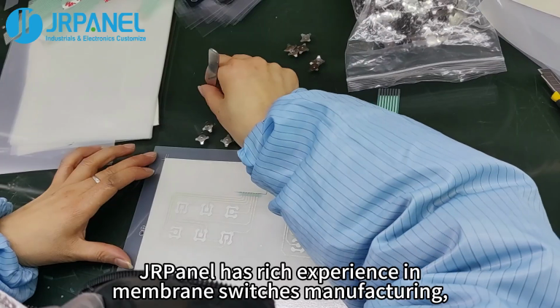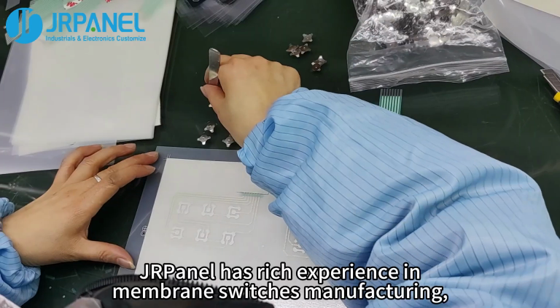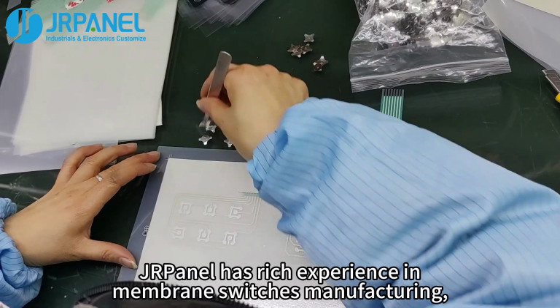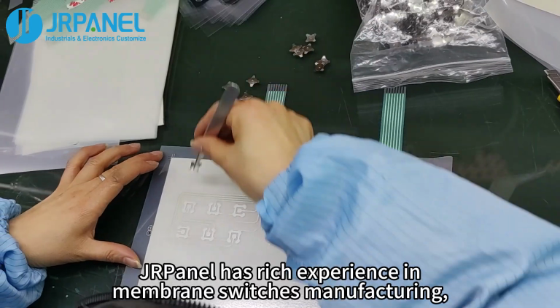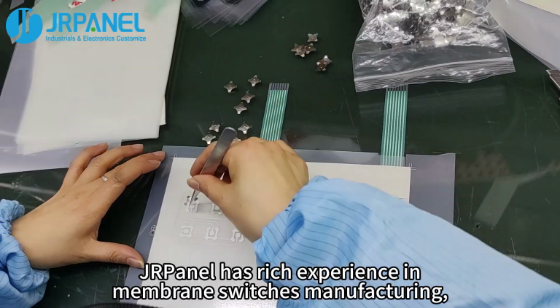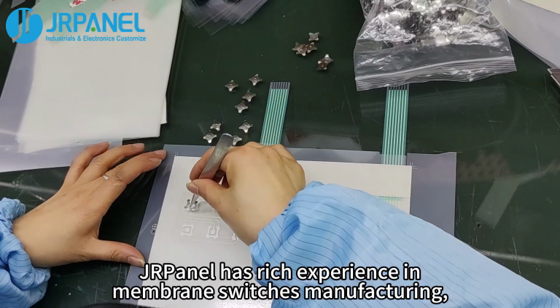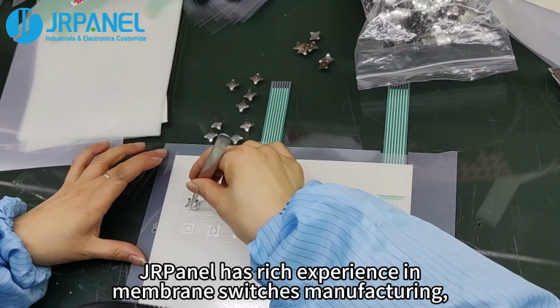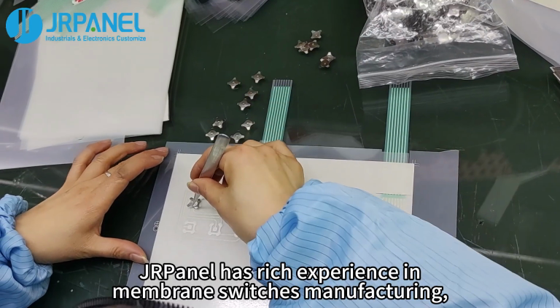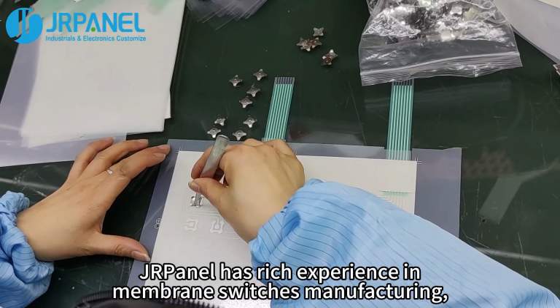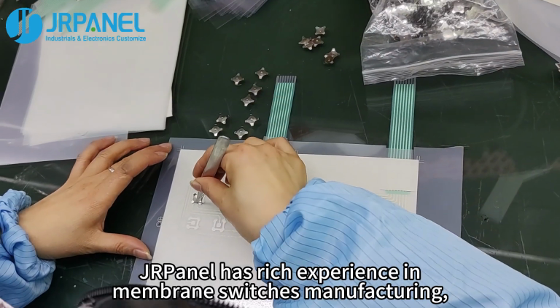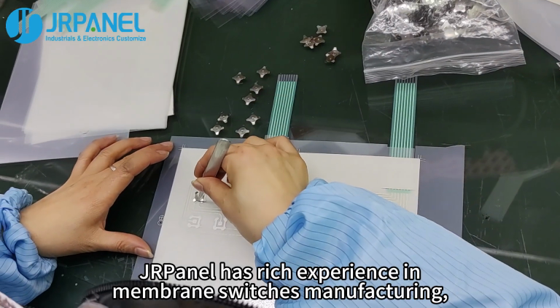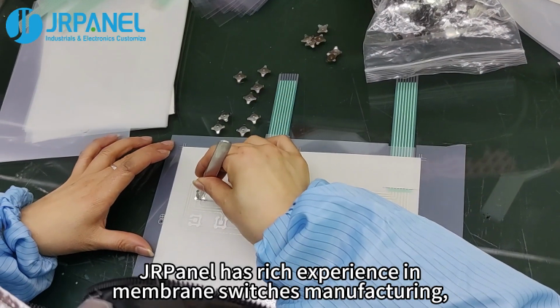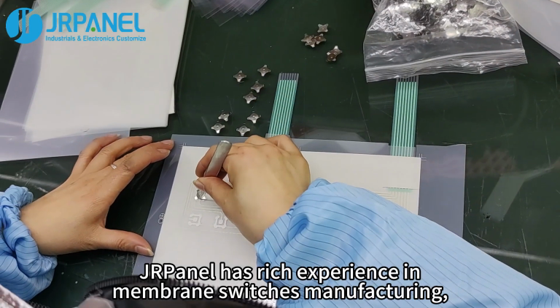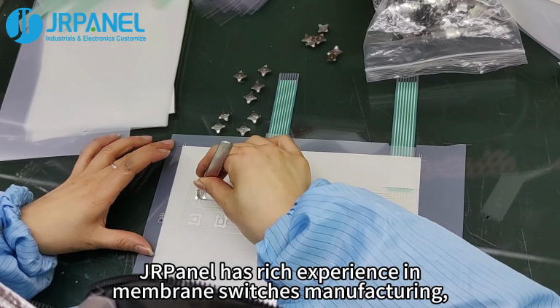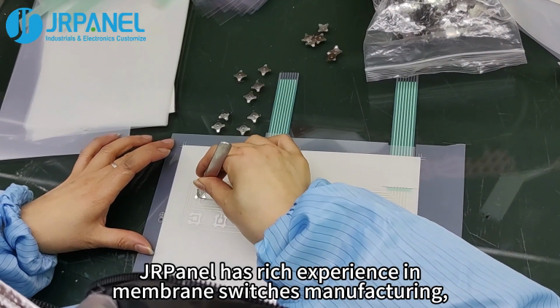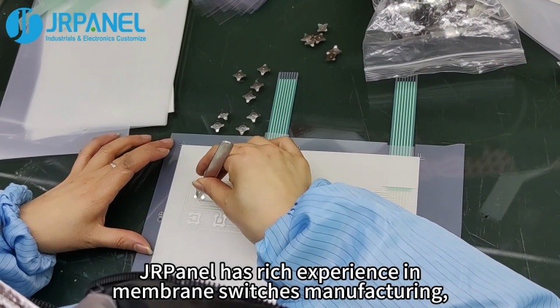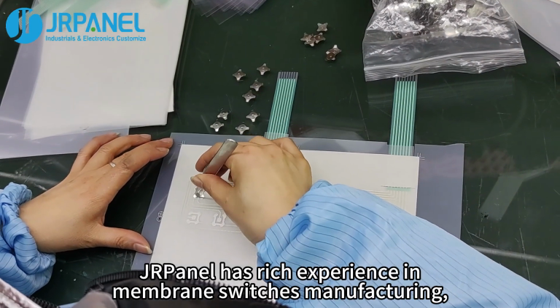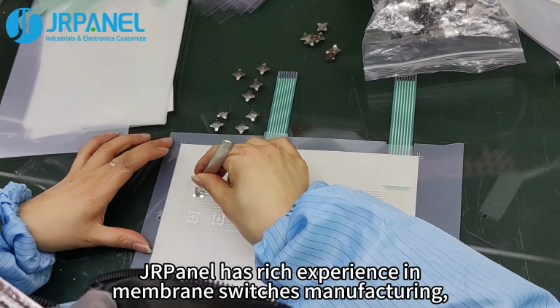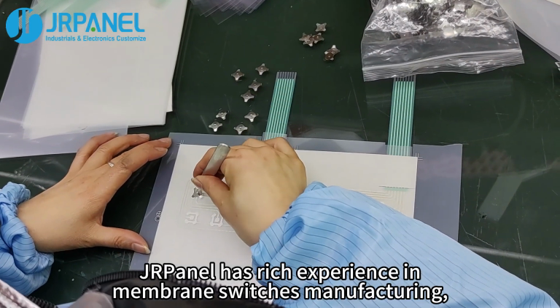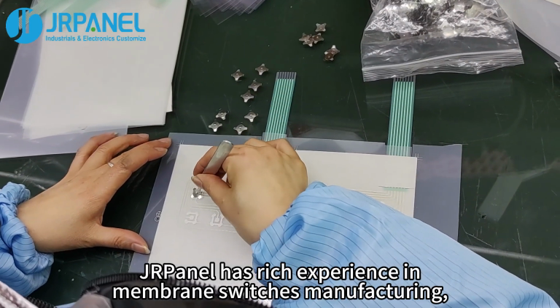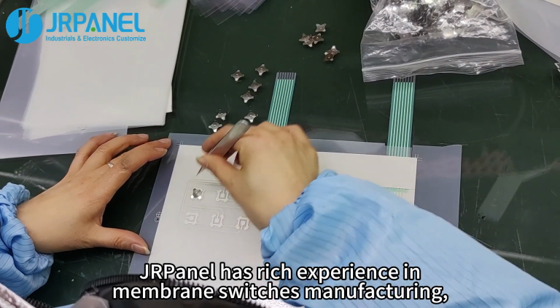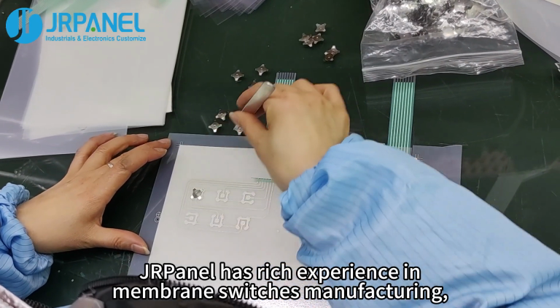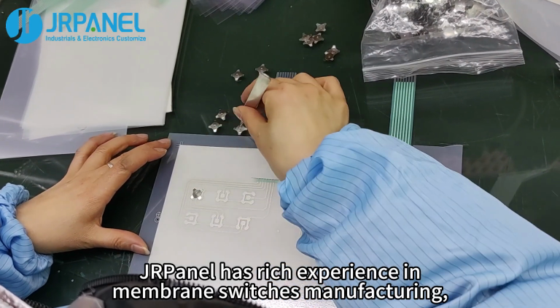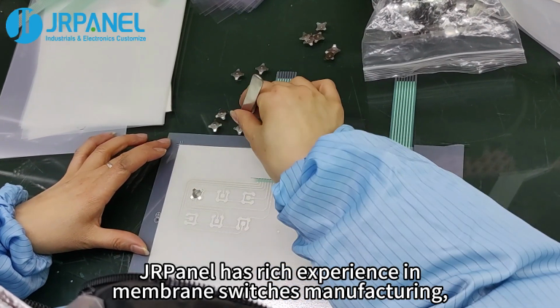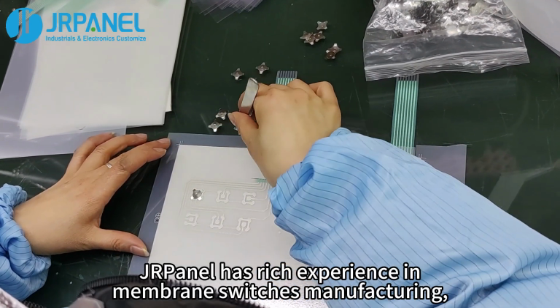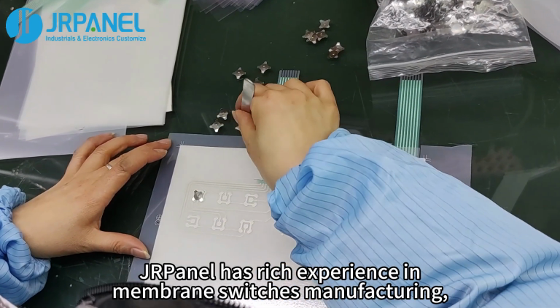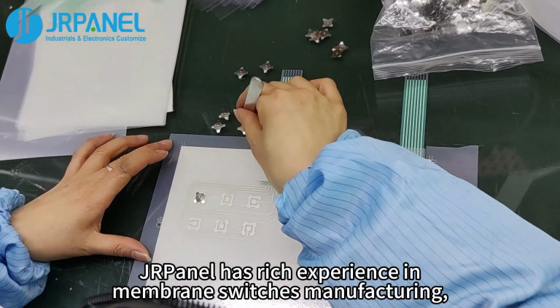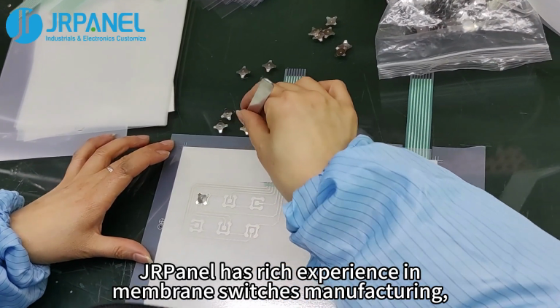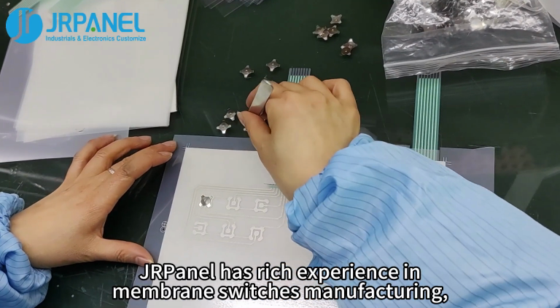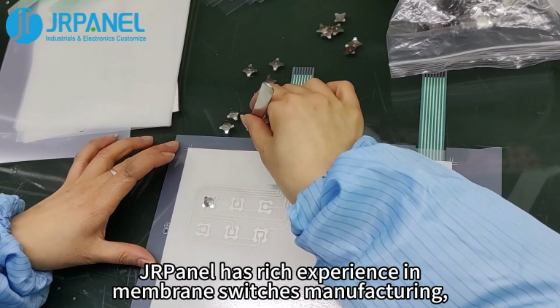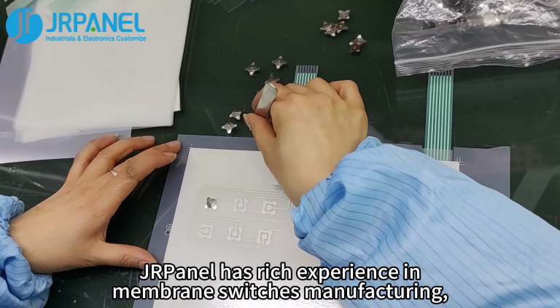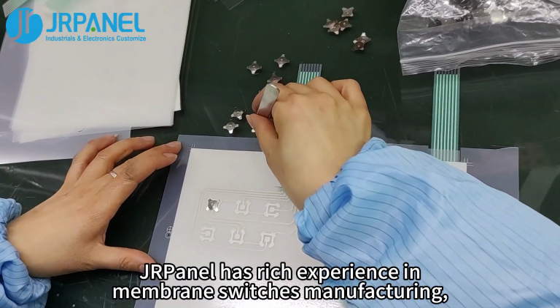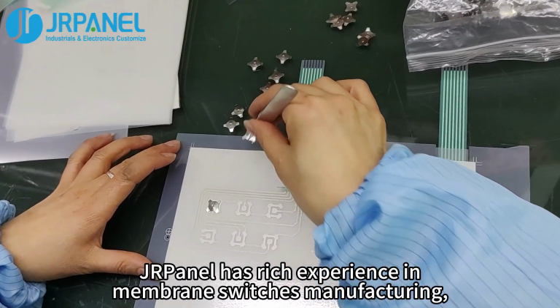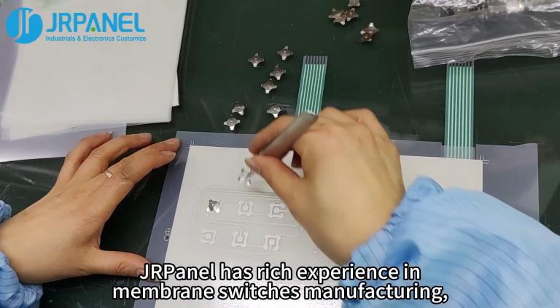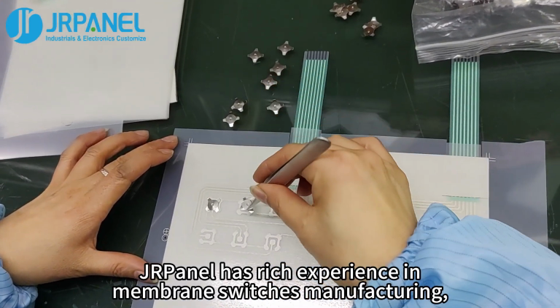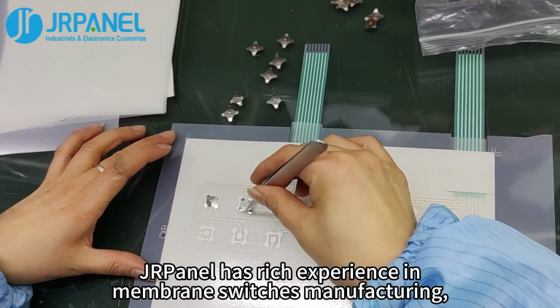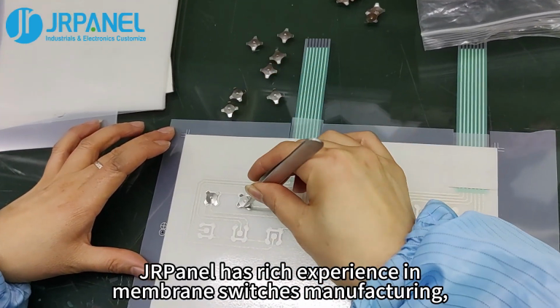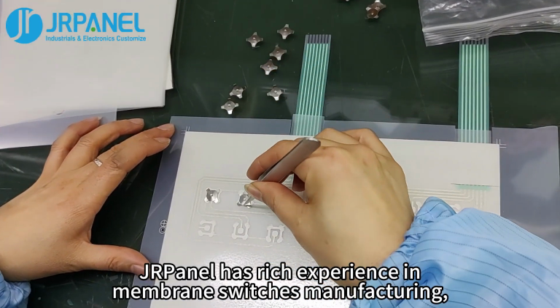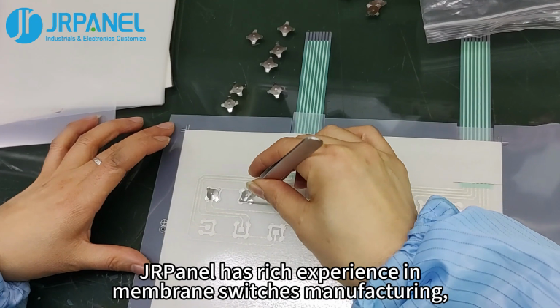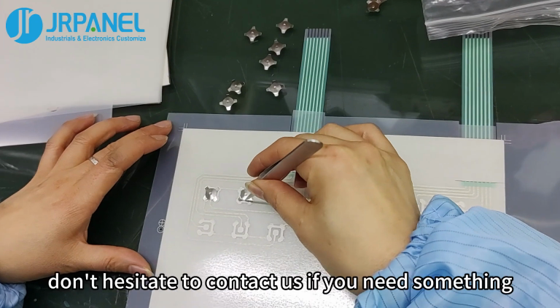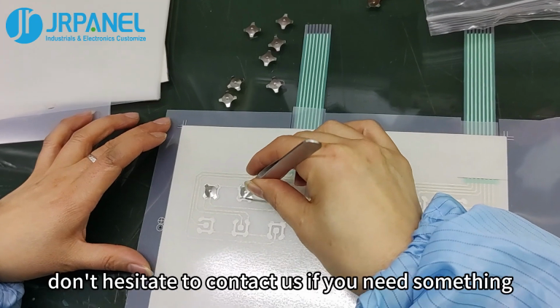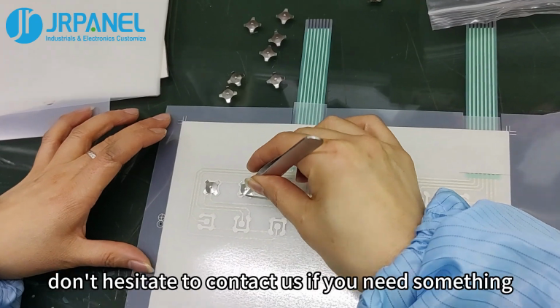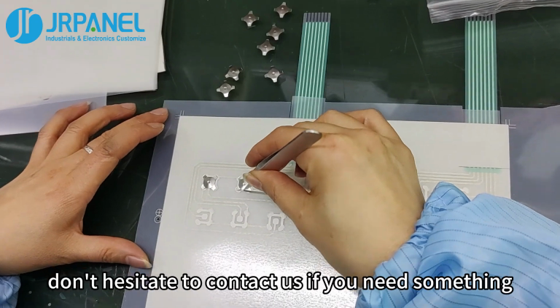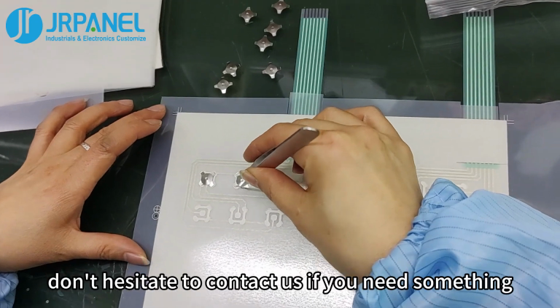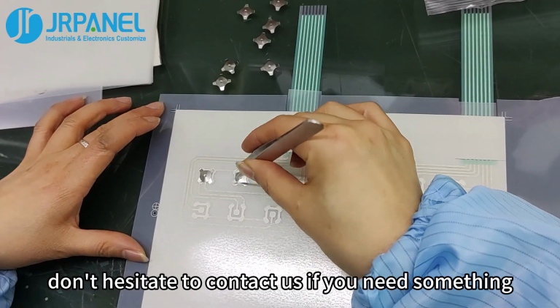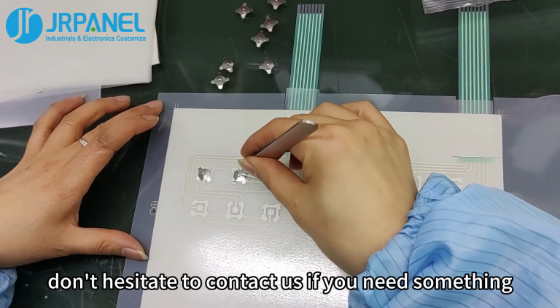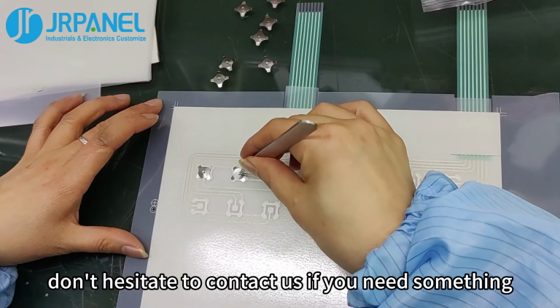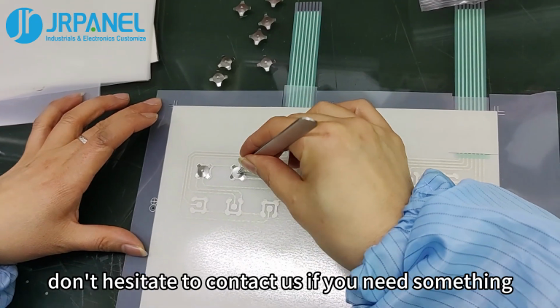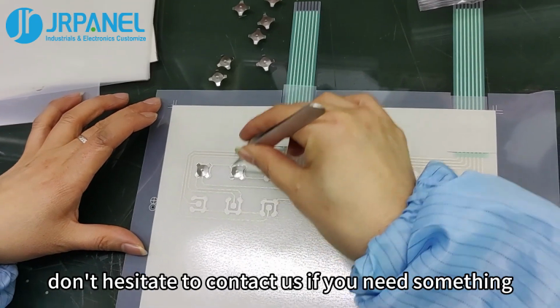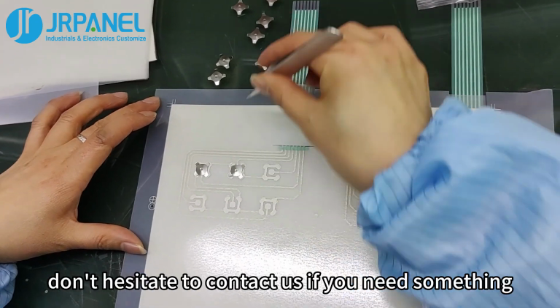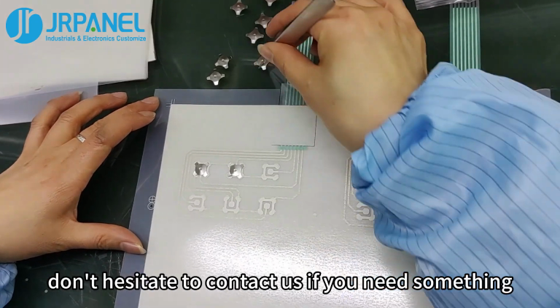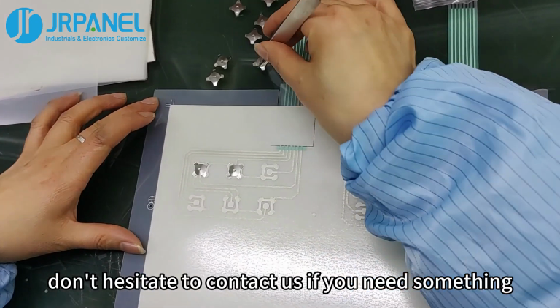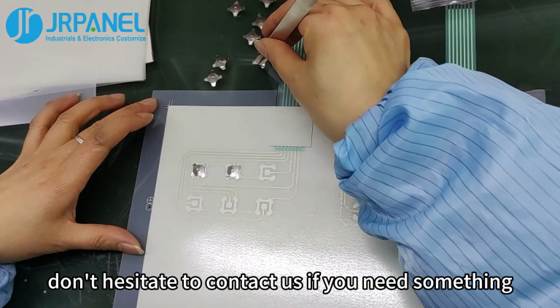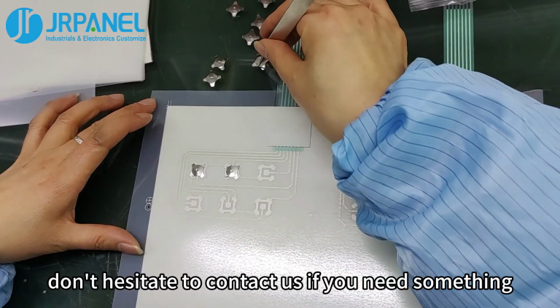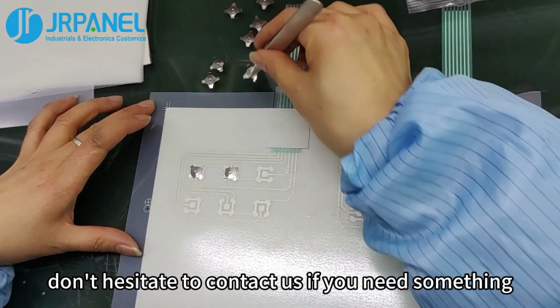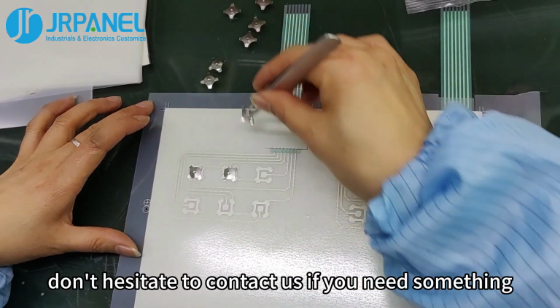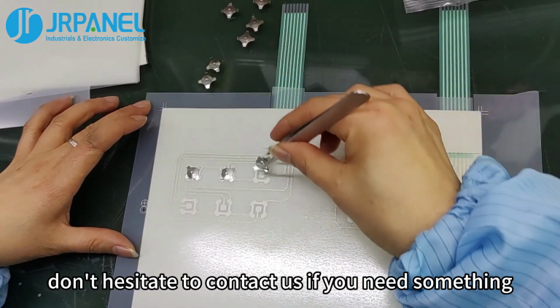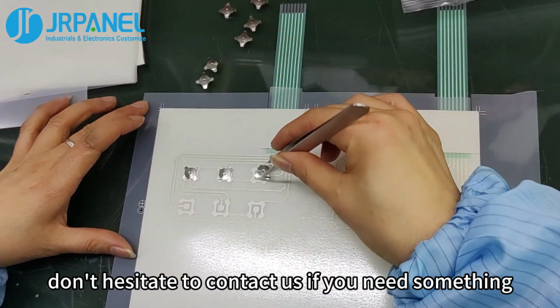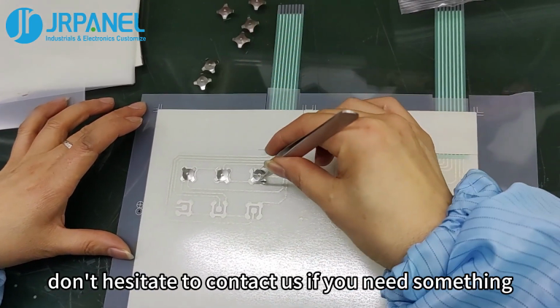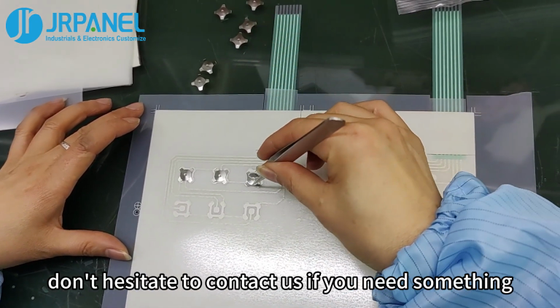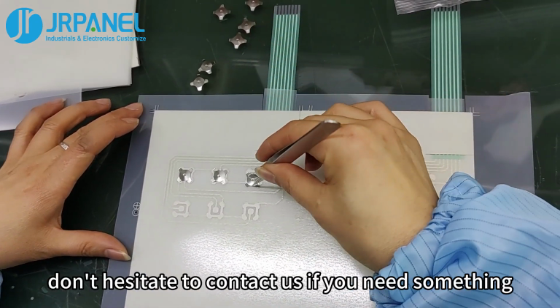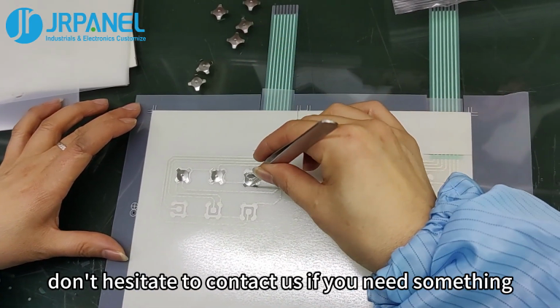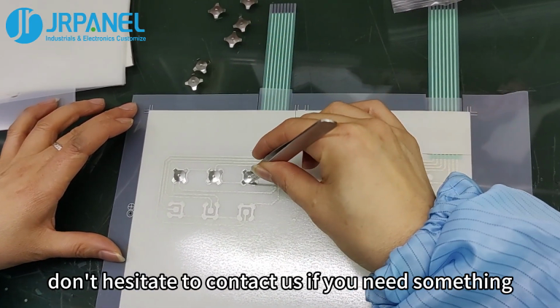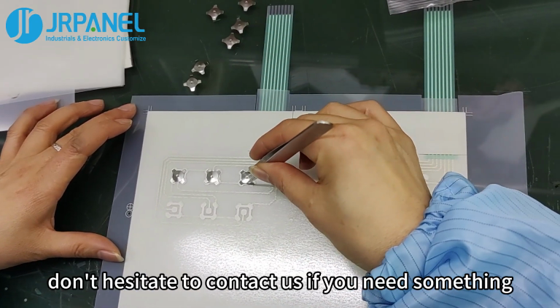JR Panel has rich experience in membrane switch manufacturing. Don't hesitate to contact us if you need something.